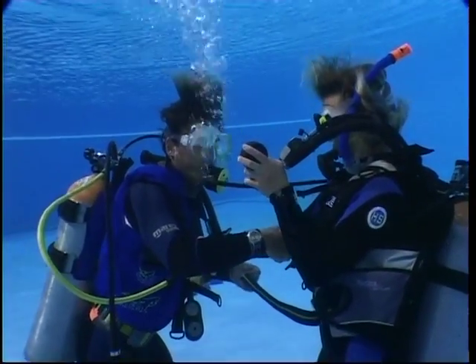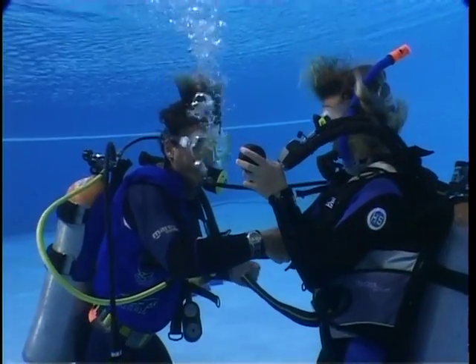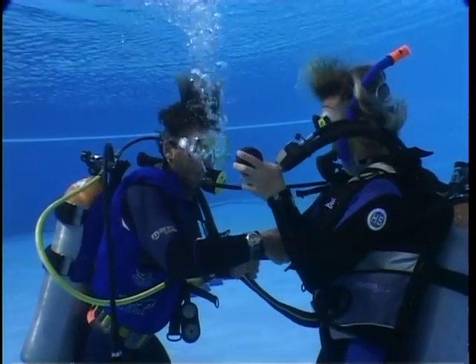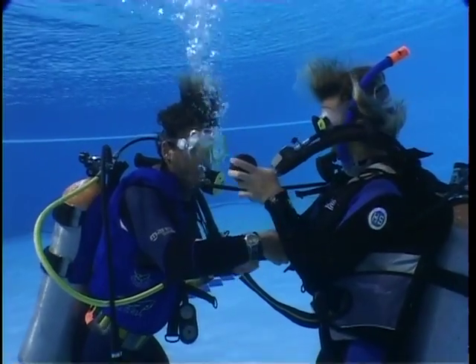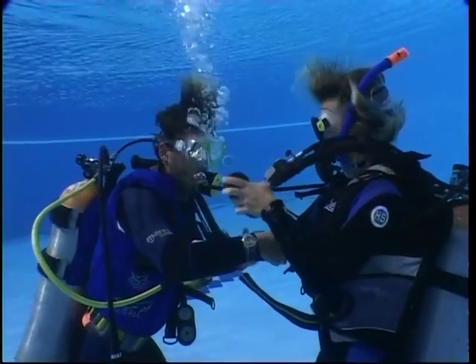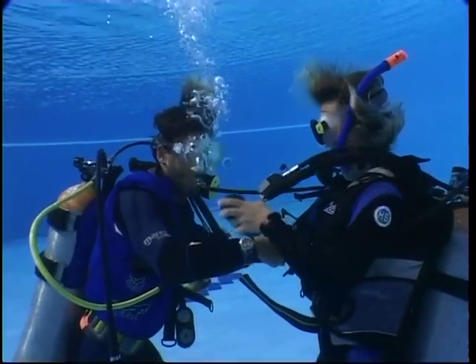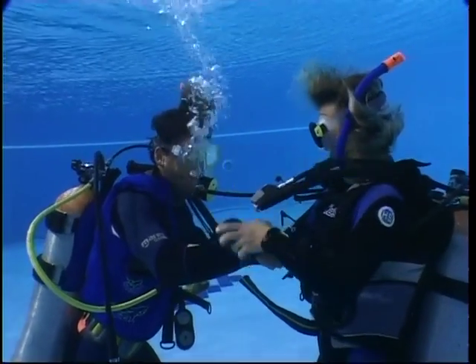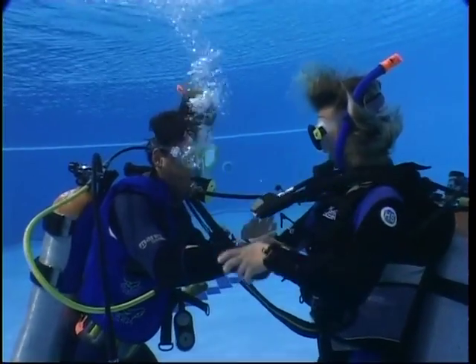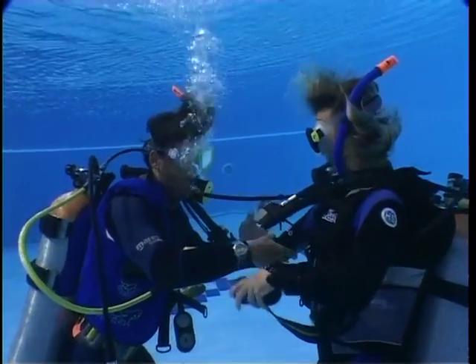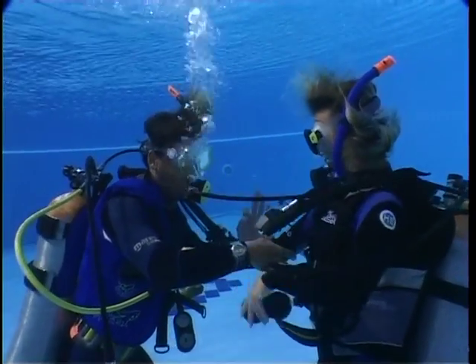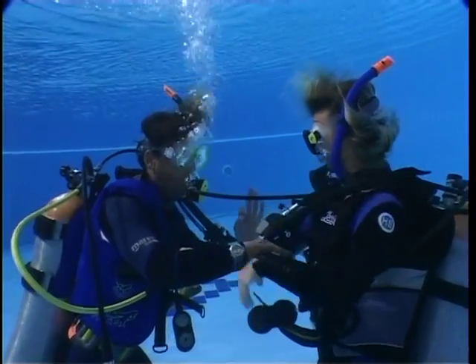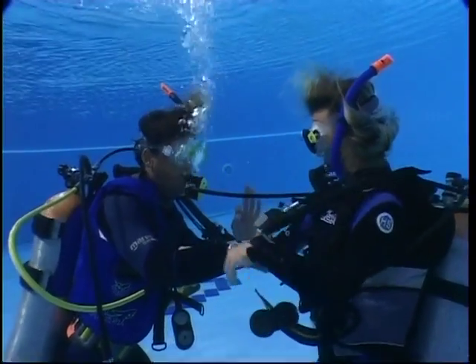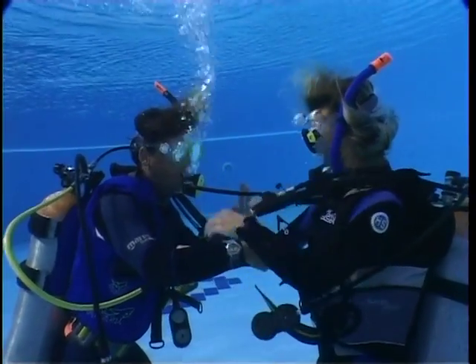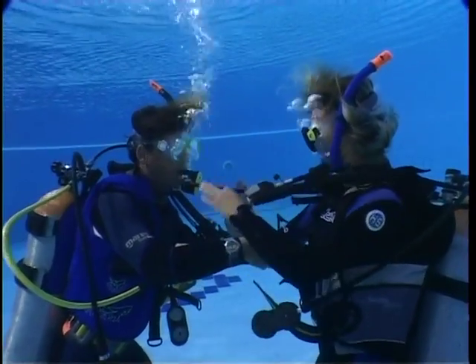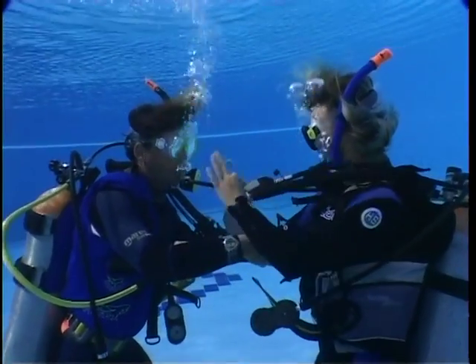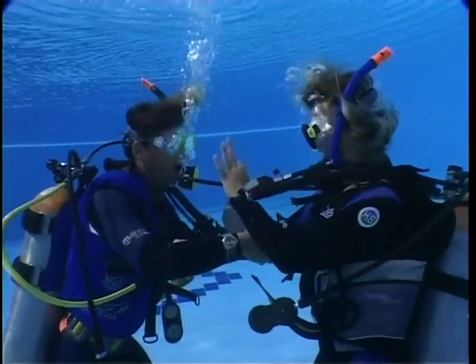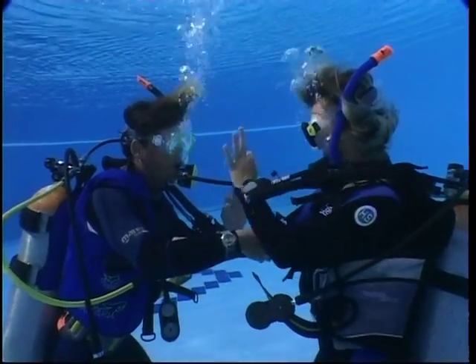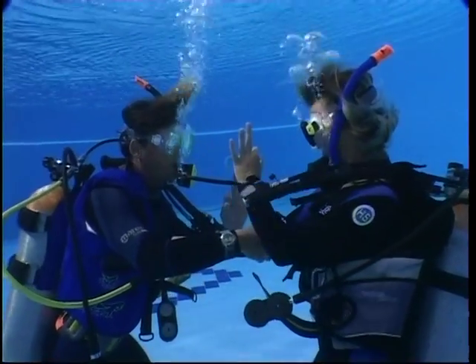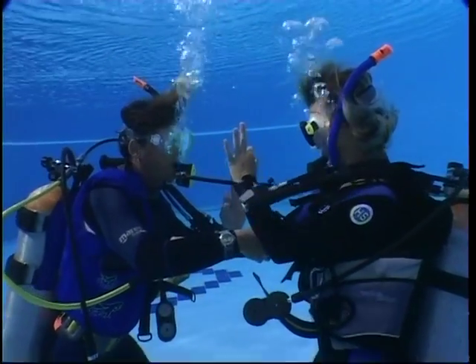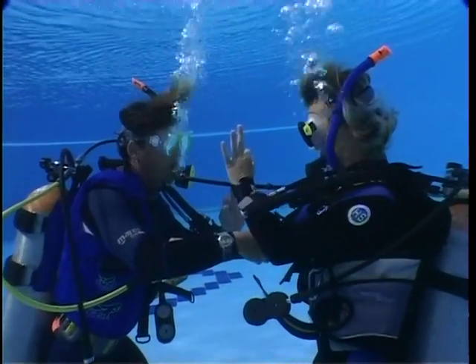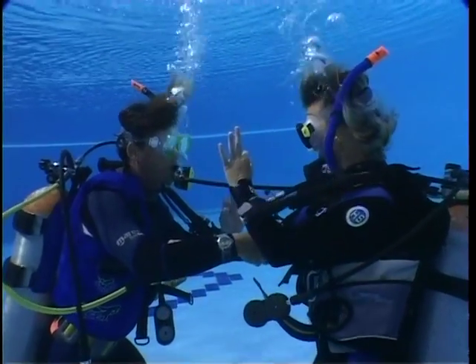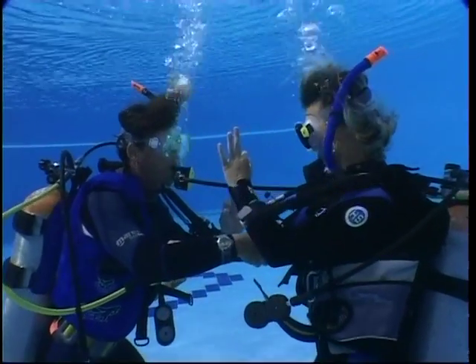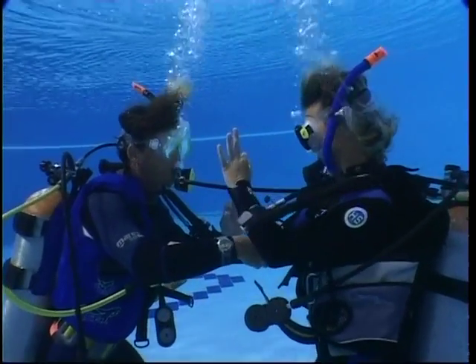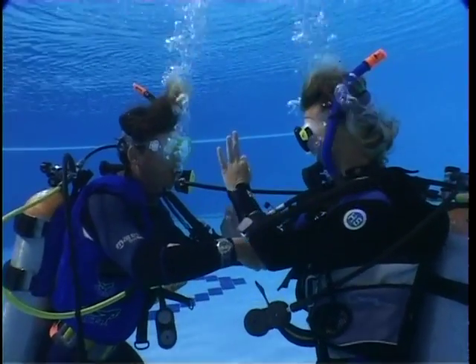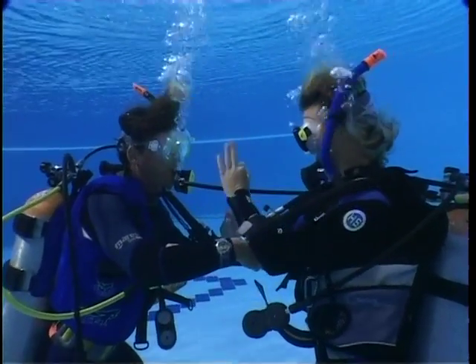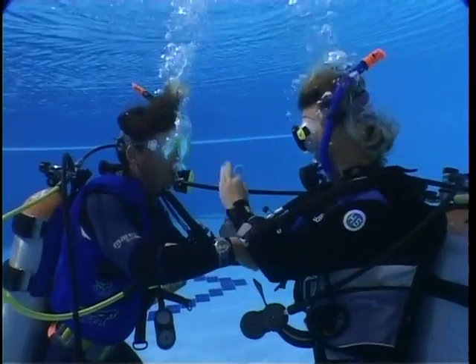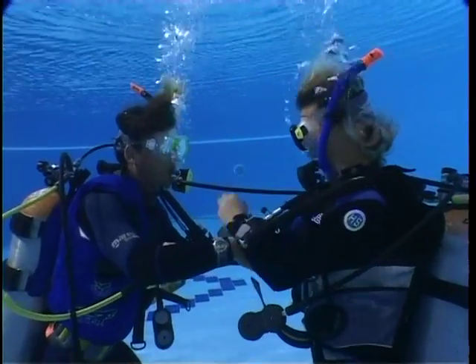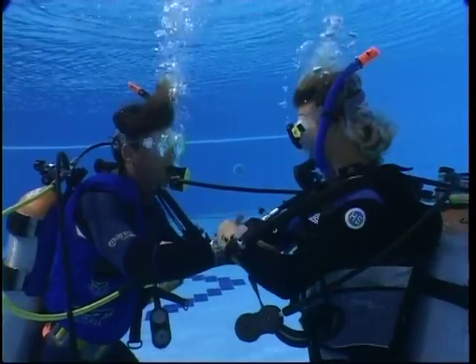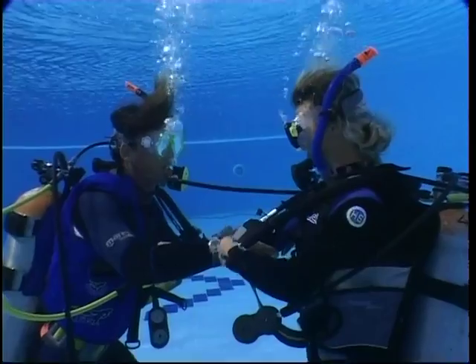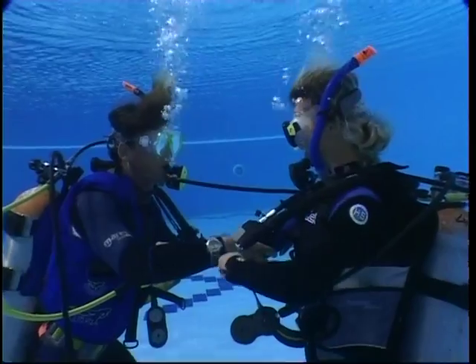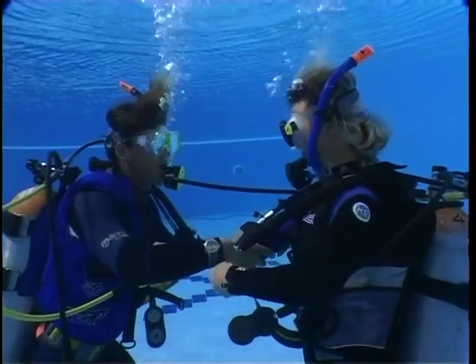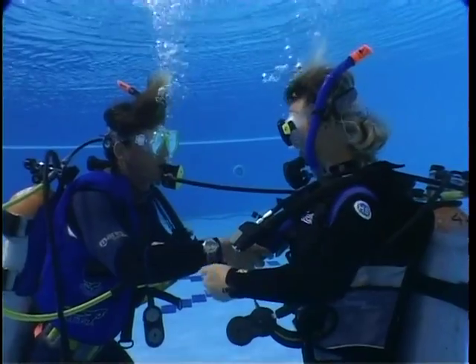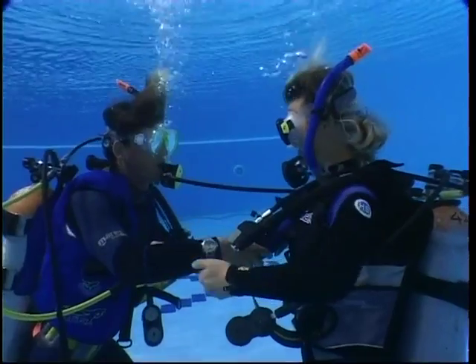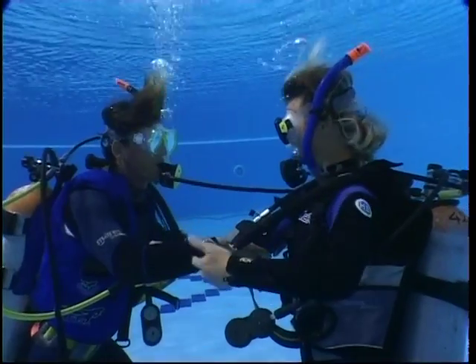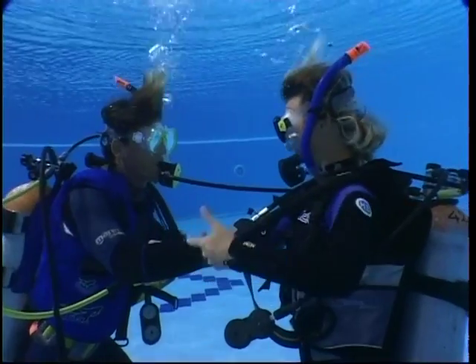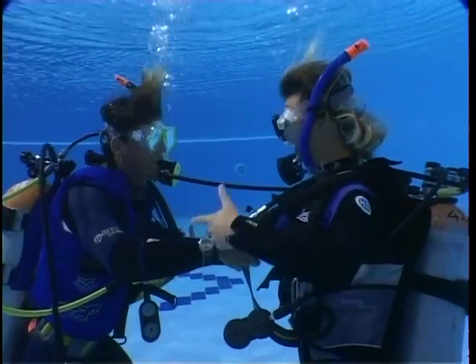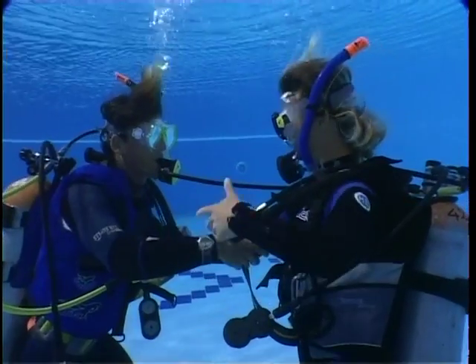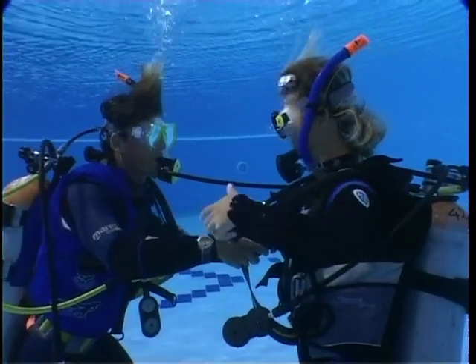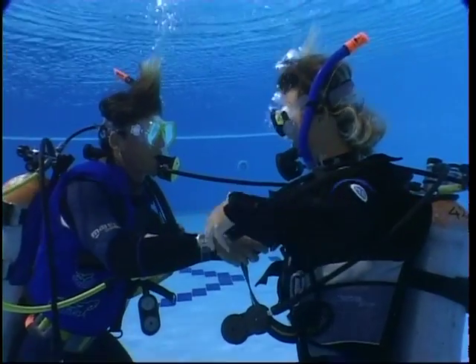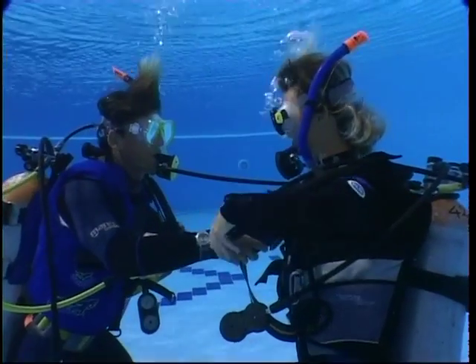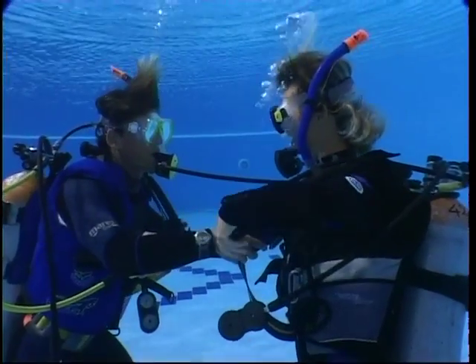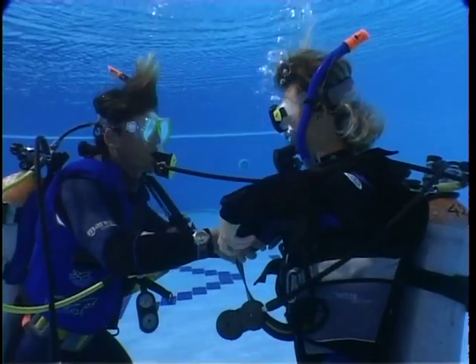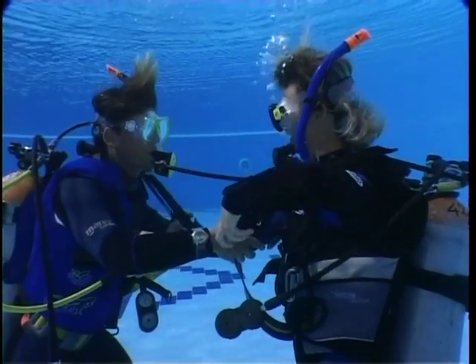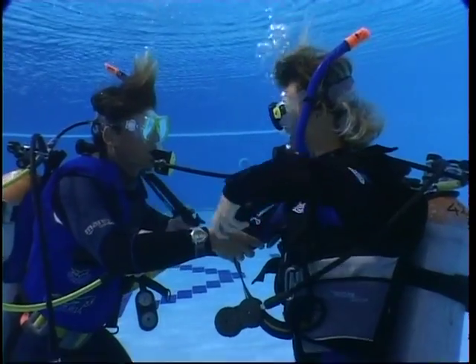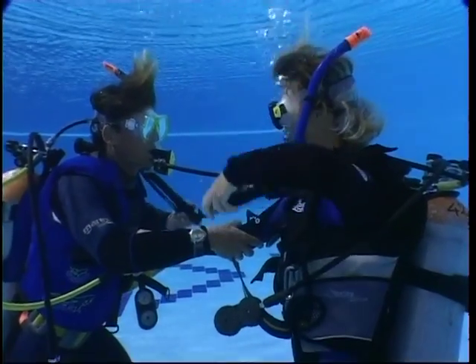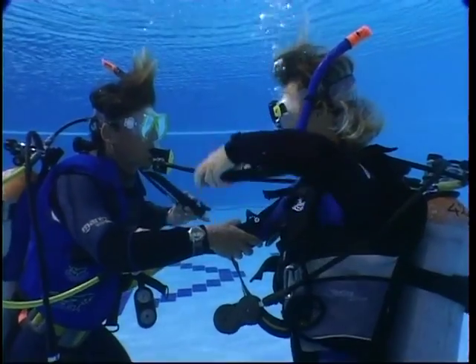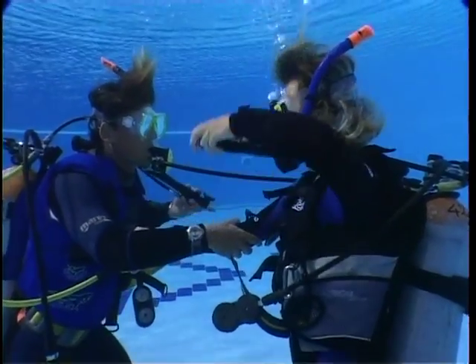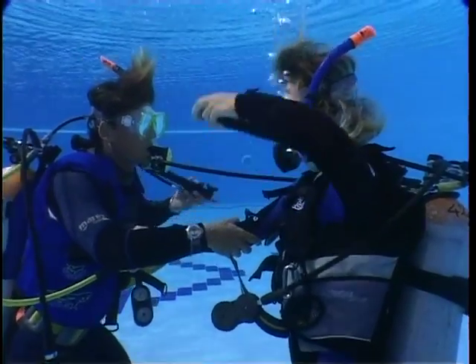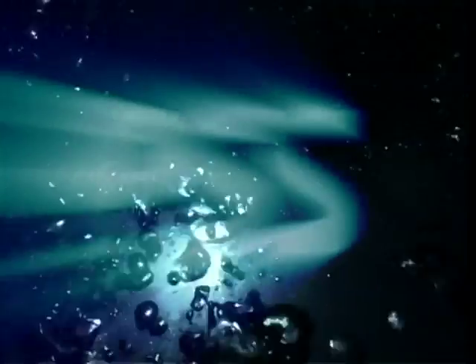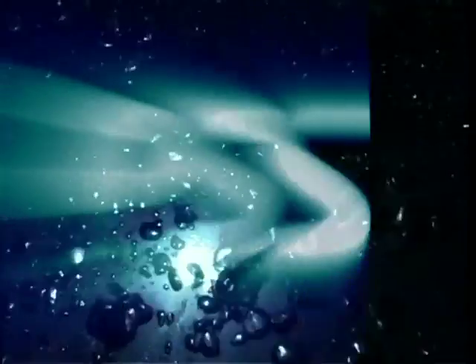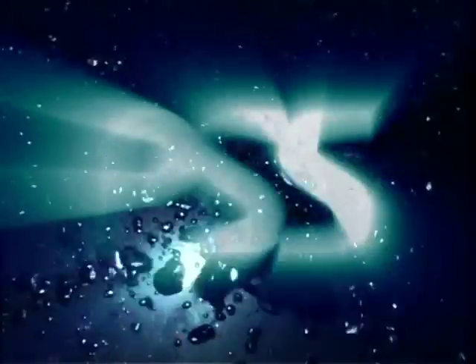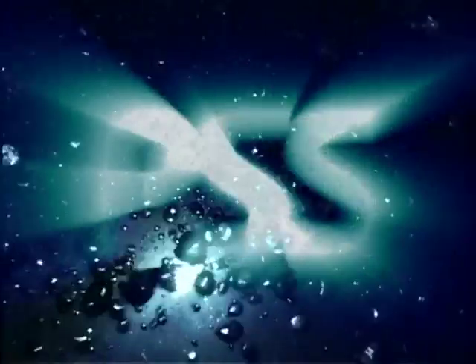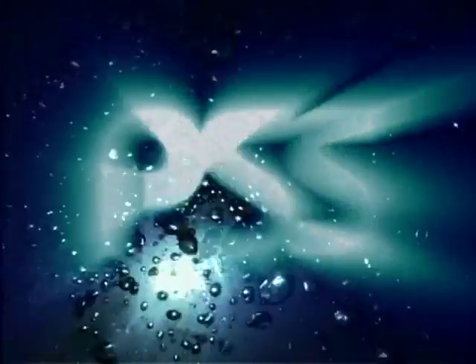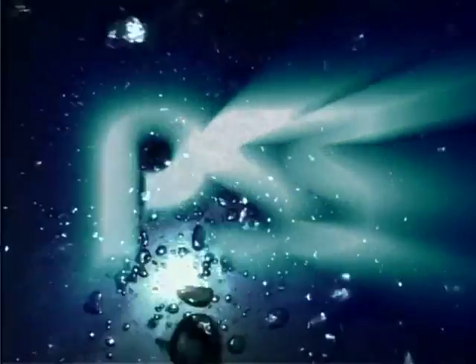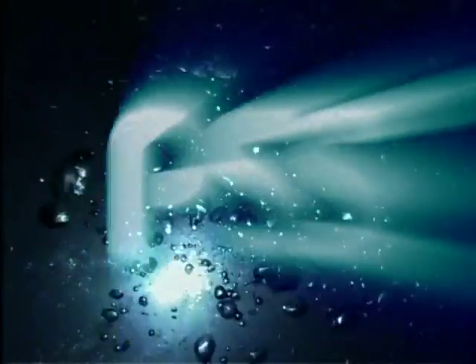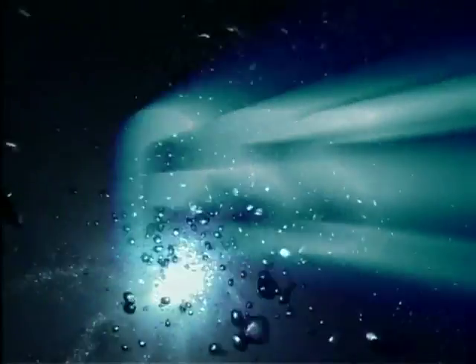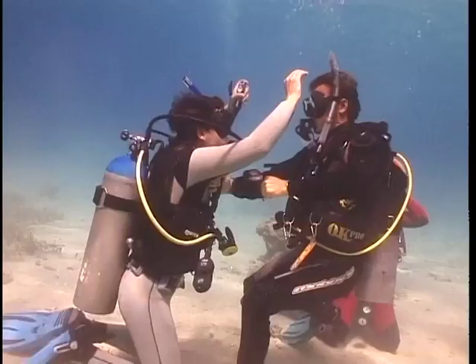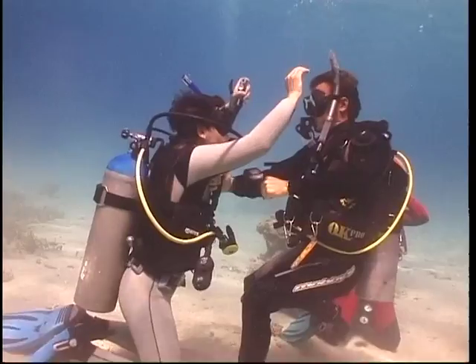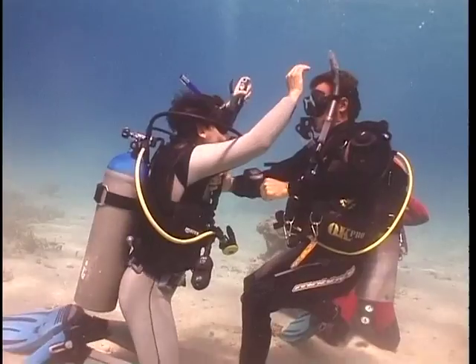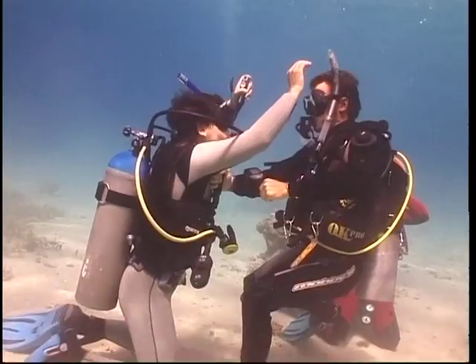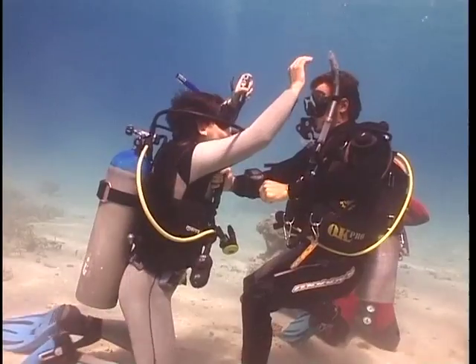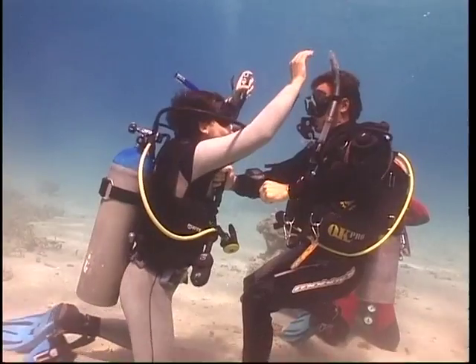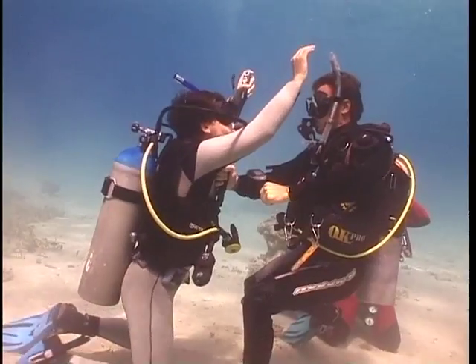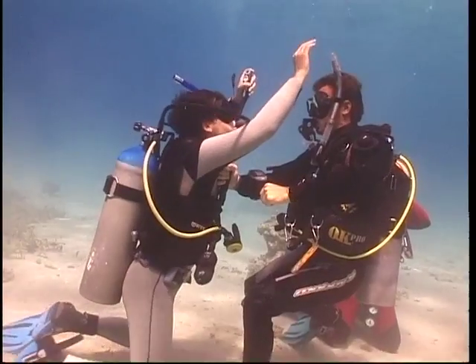As an air sharing situation should be followed by an ascent, the buddies should assume the correct position to prepare for returning to the surface.